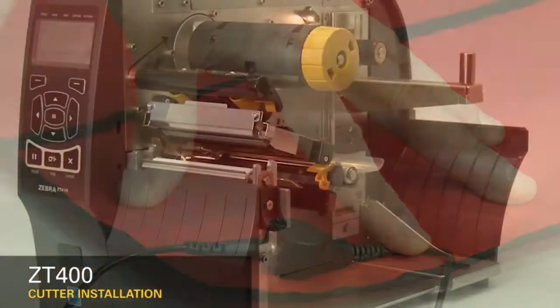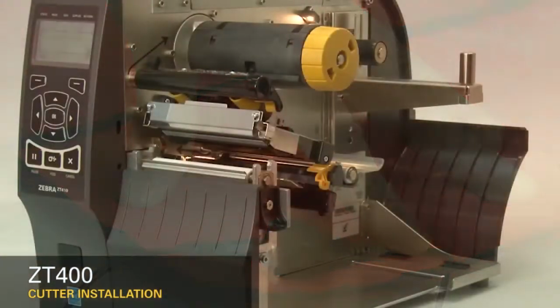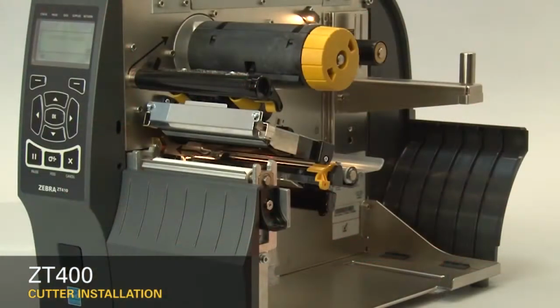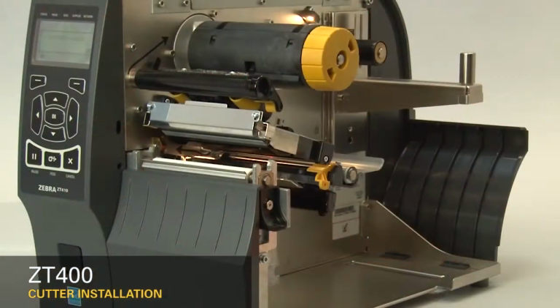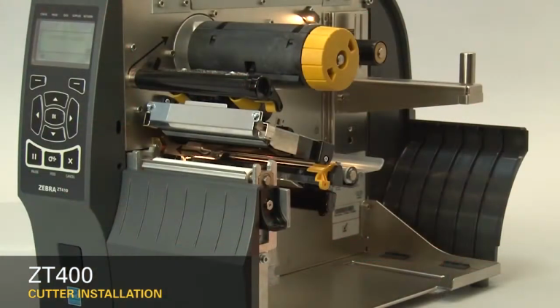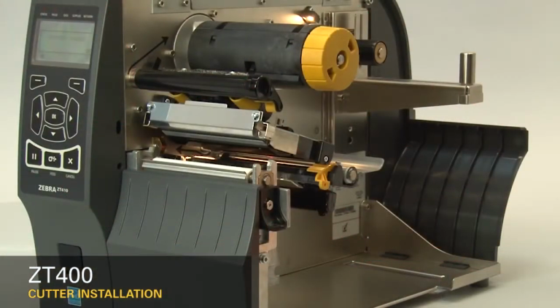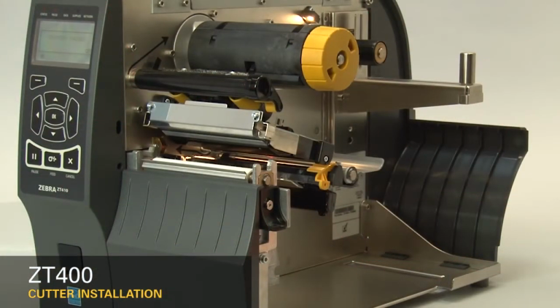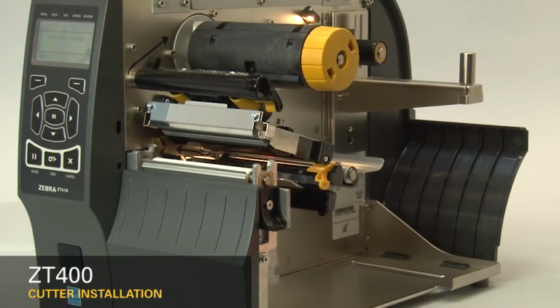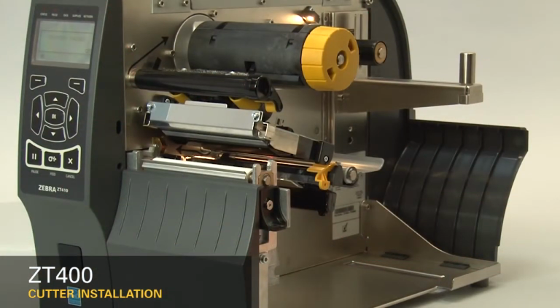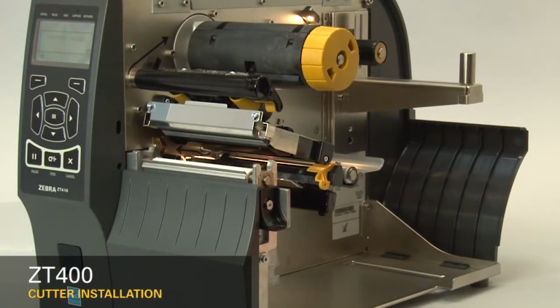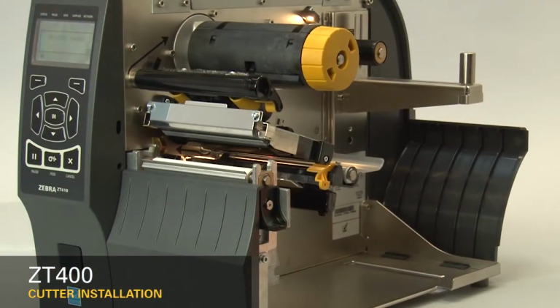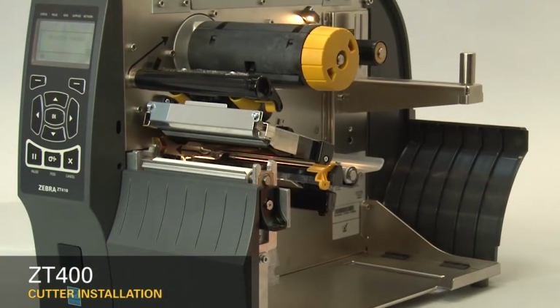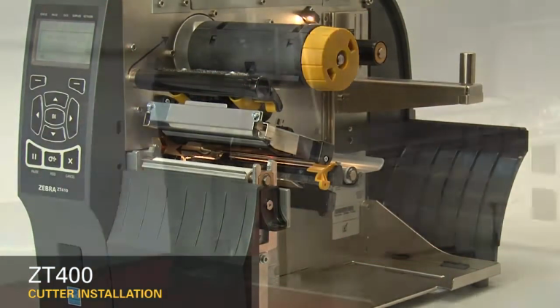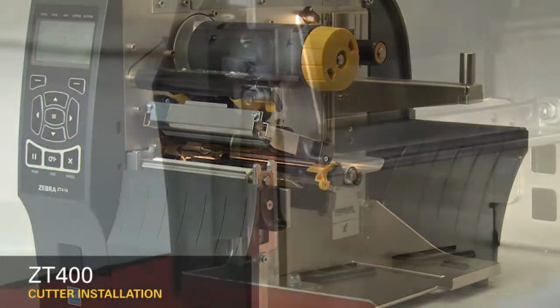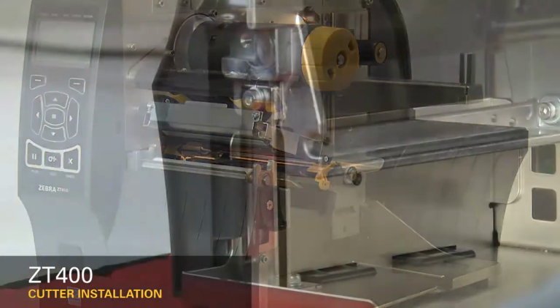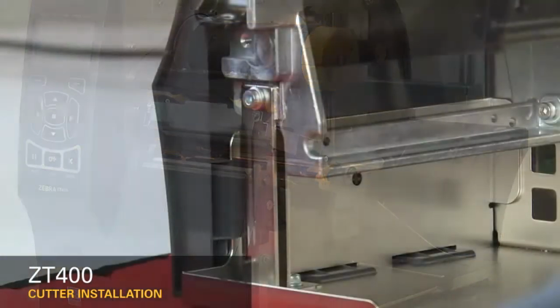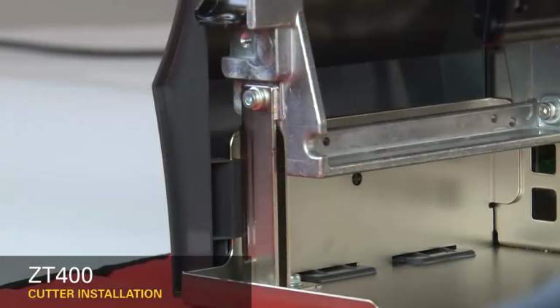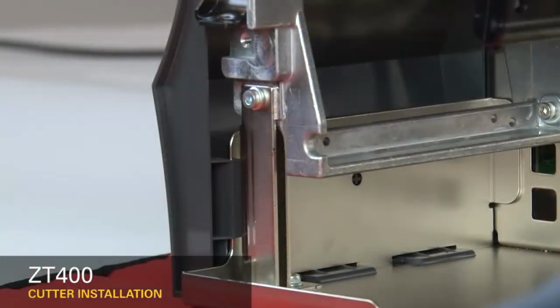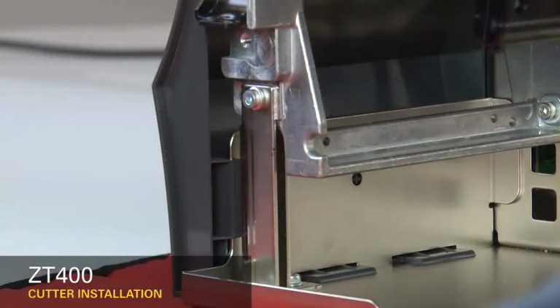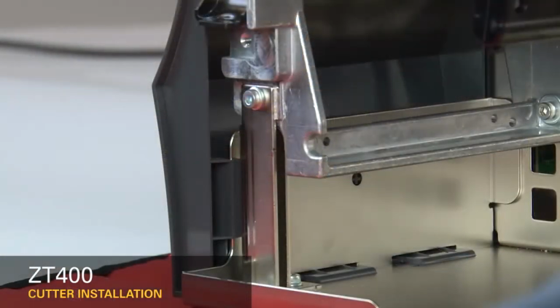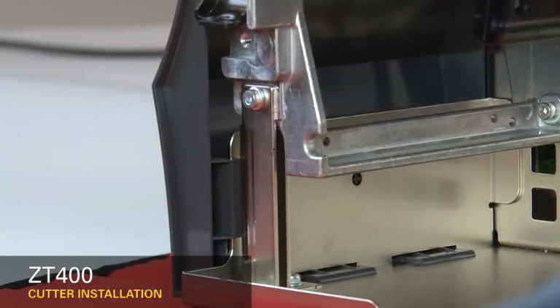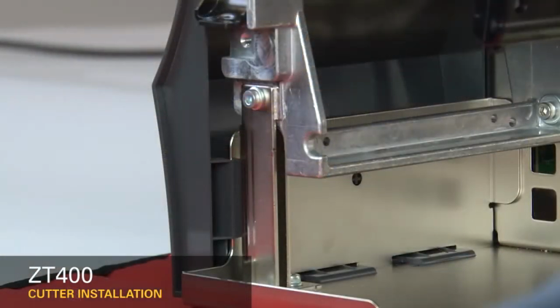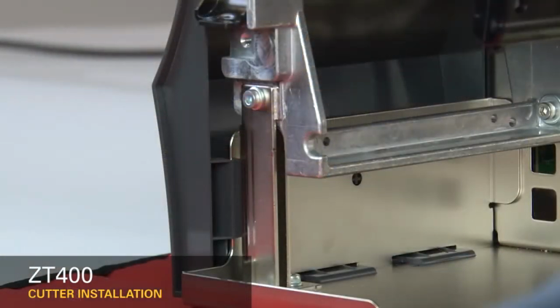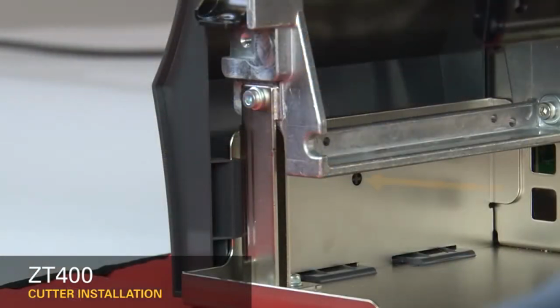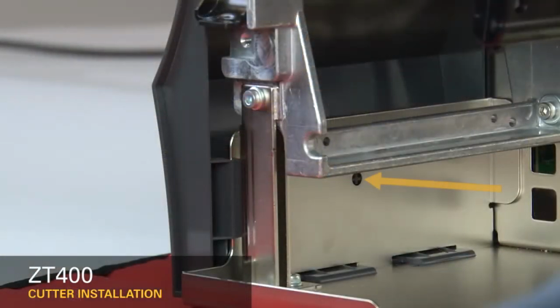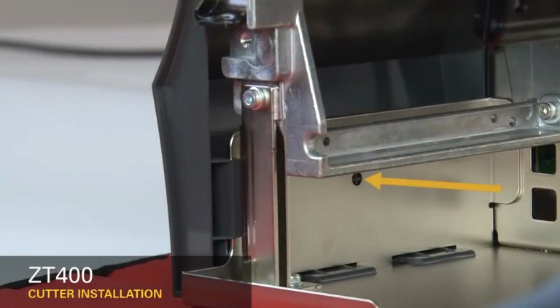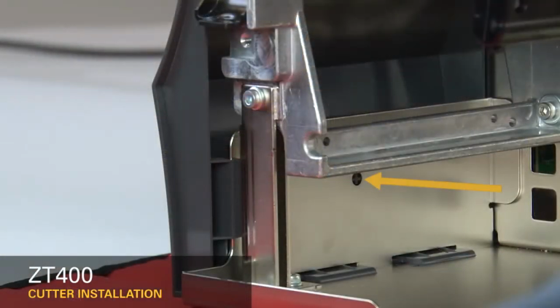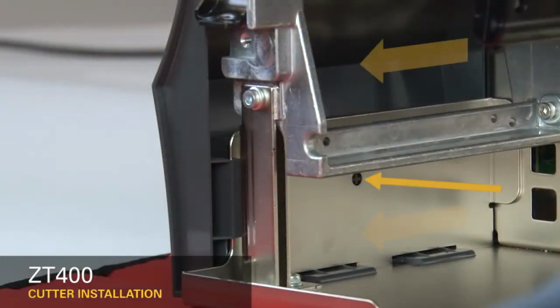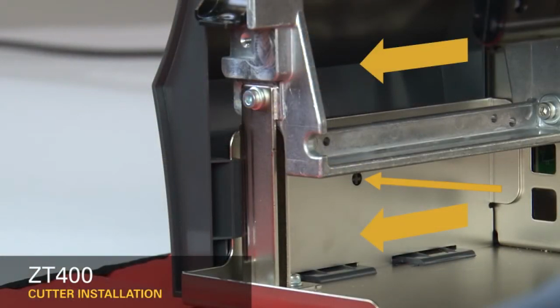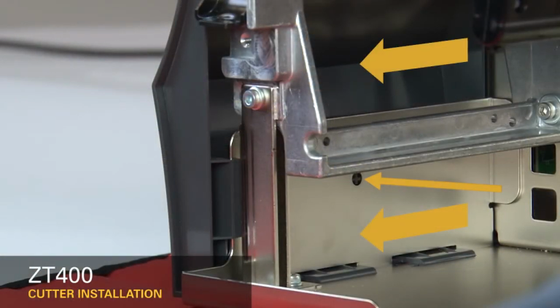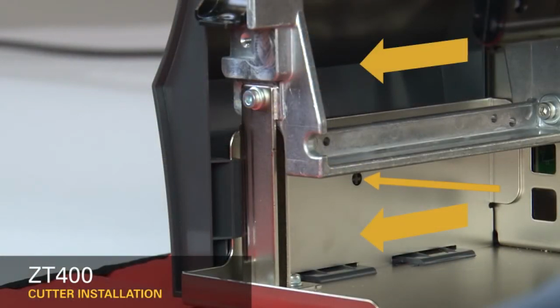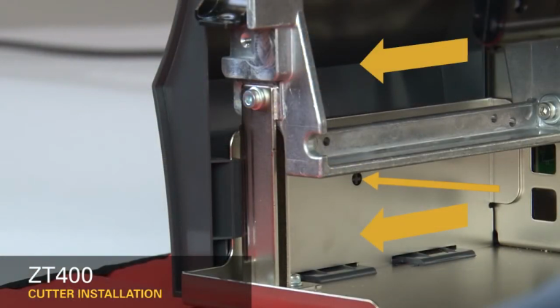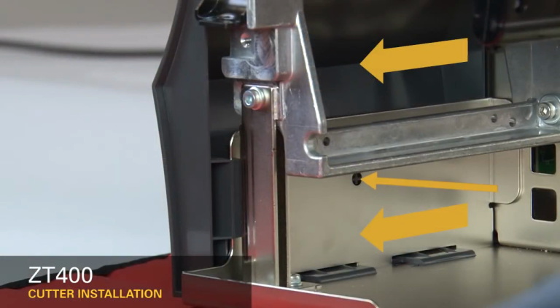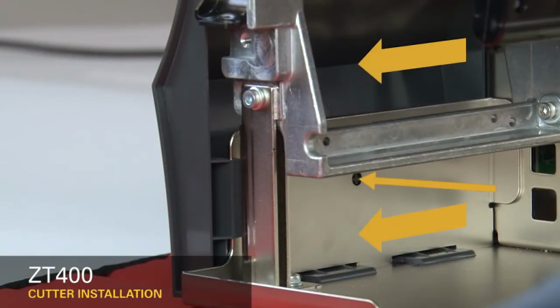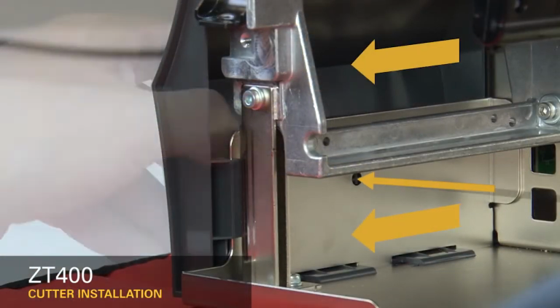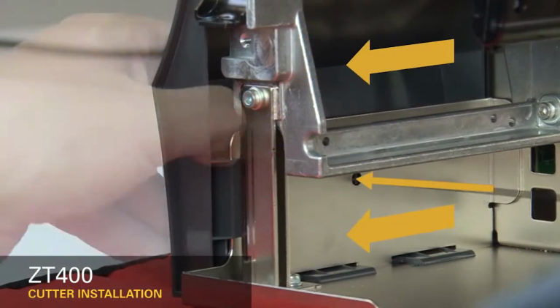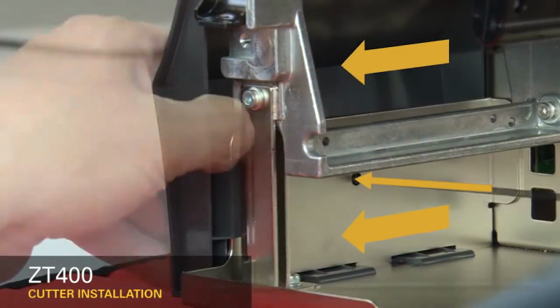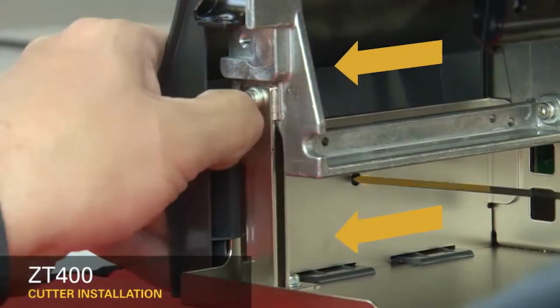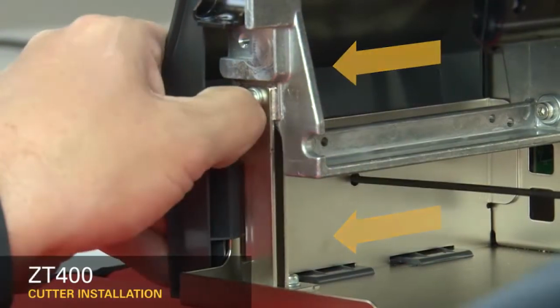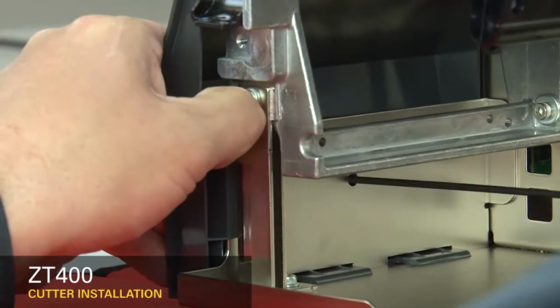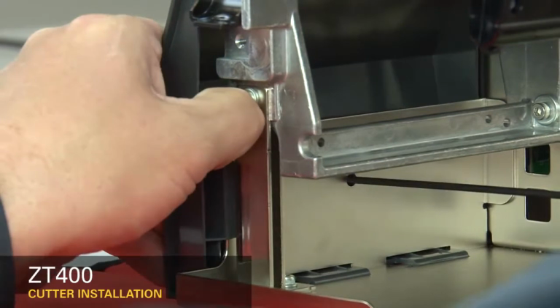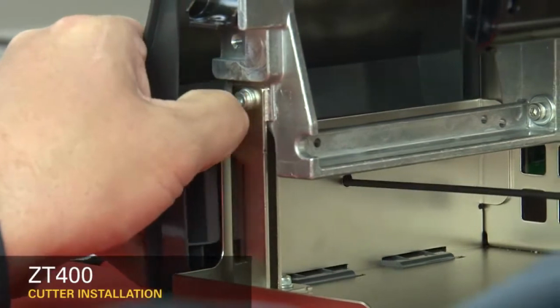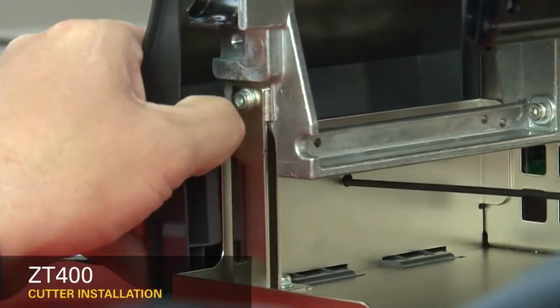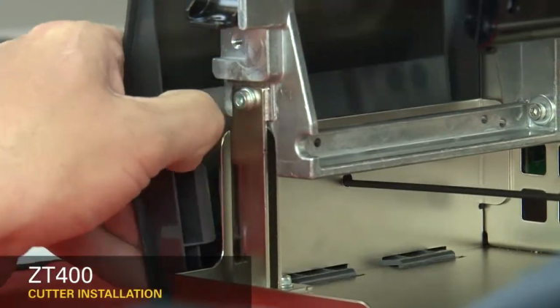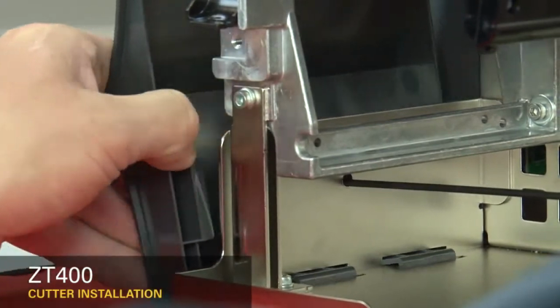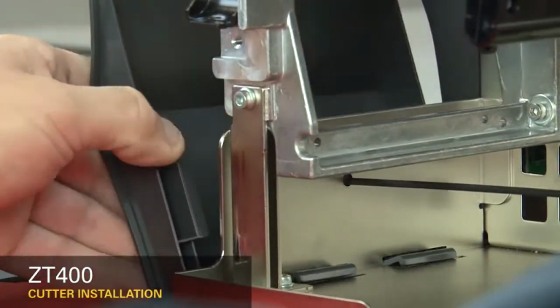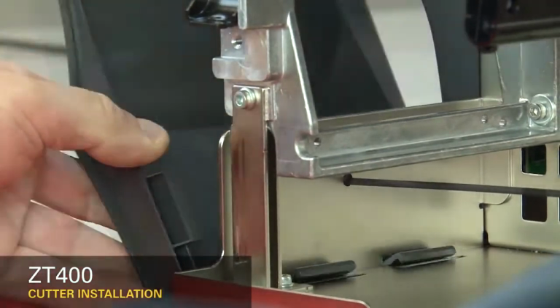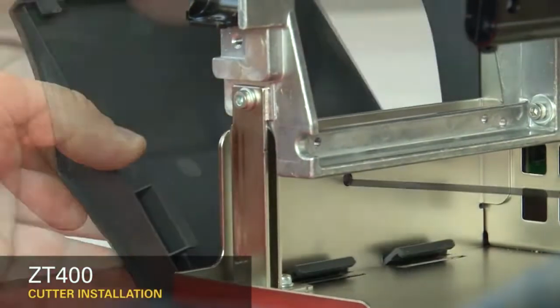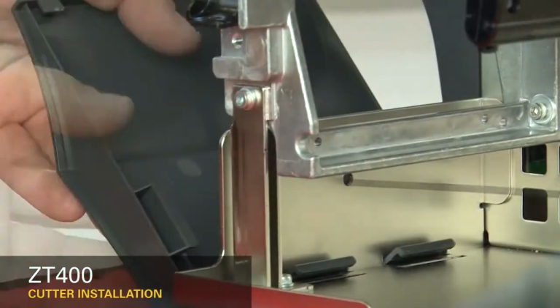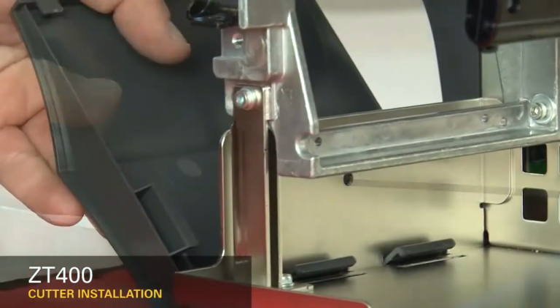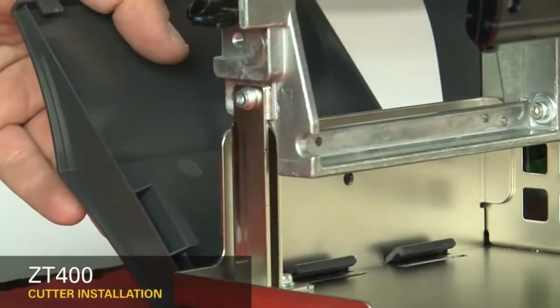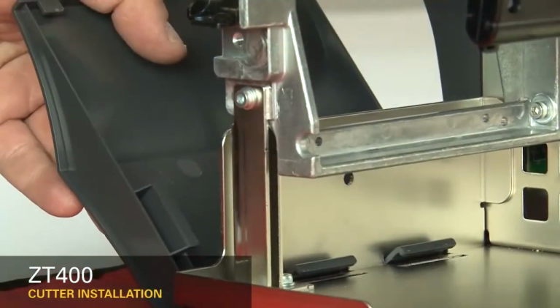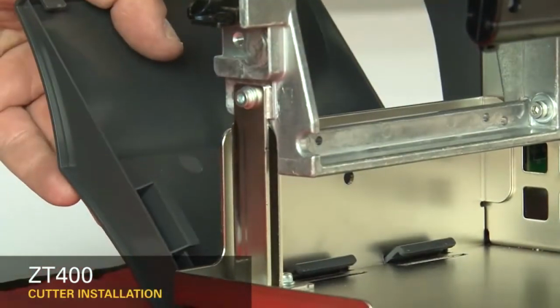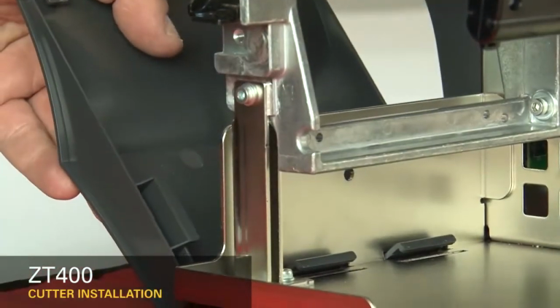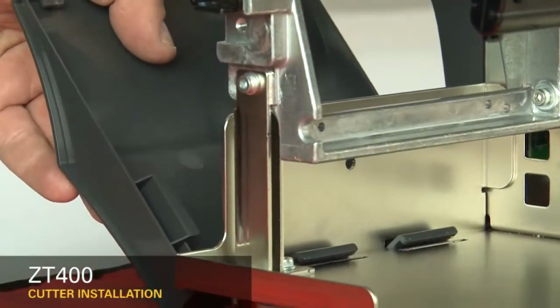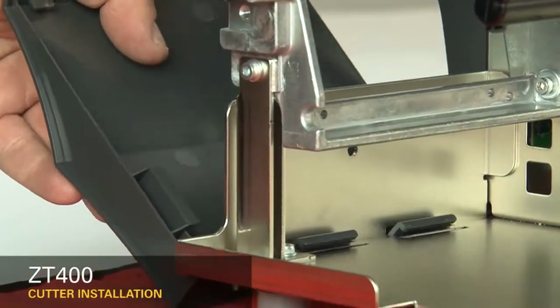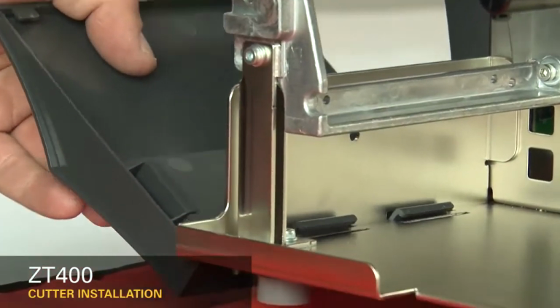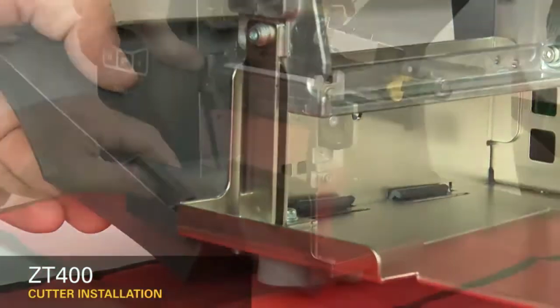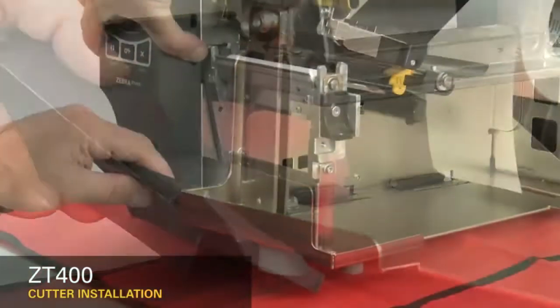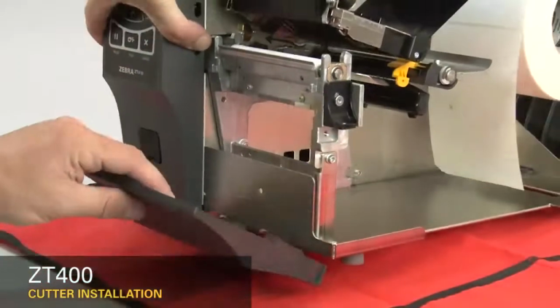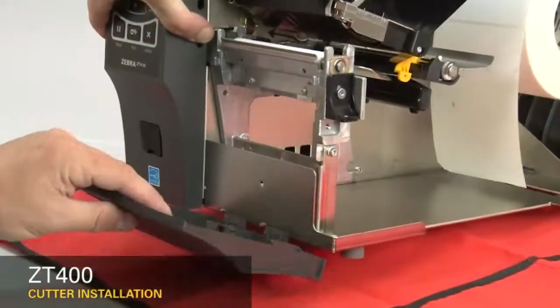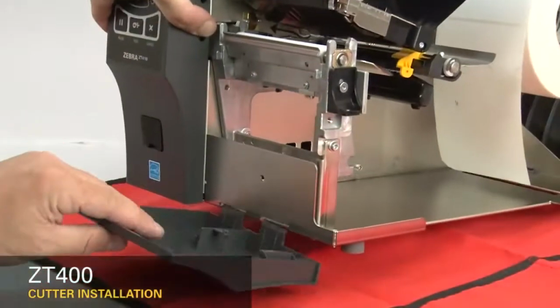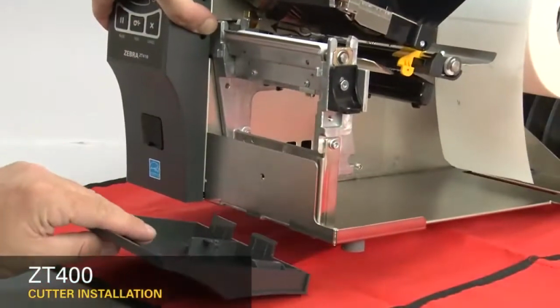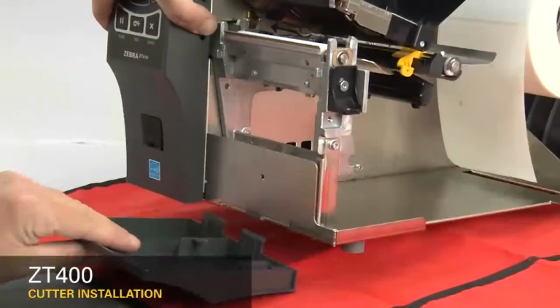Remove the media and ribbon. To remove the front panel, press on the detent button while sliding the panel off the hooks and out of the base.